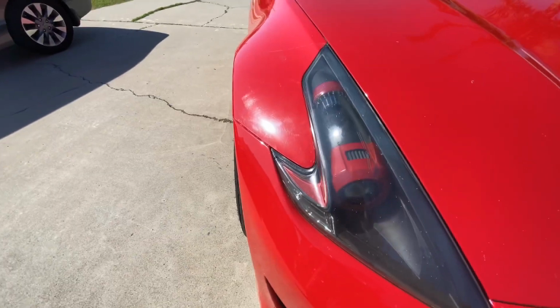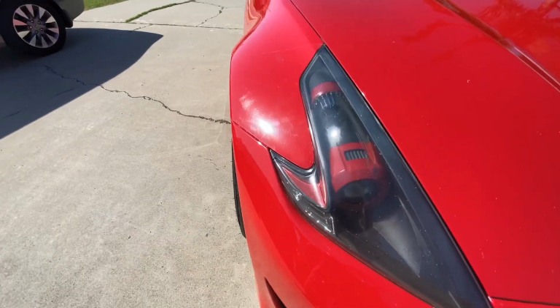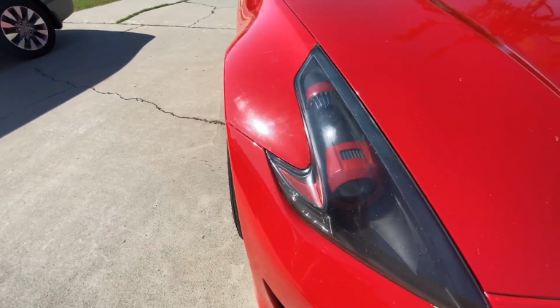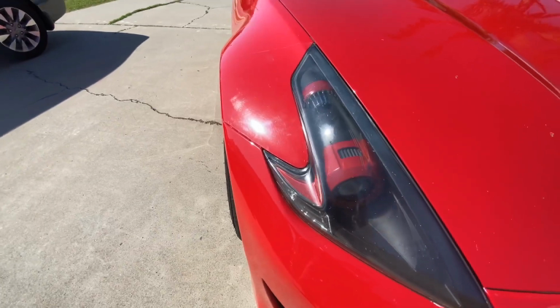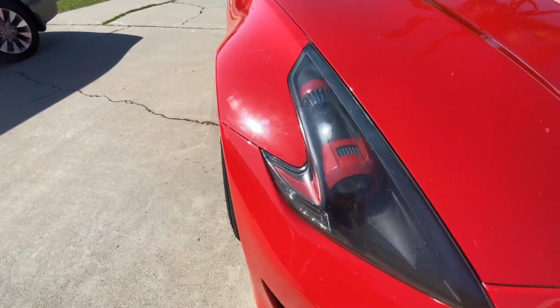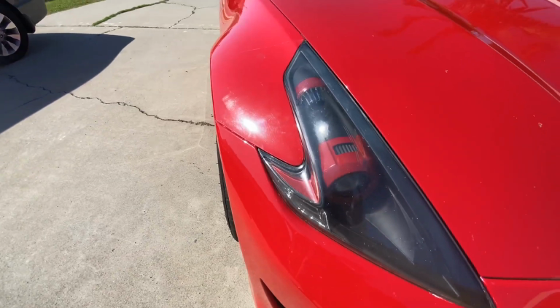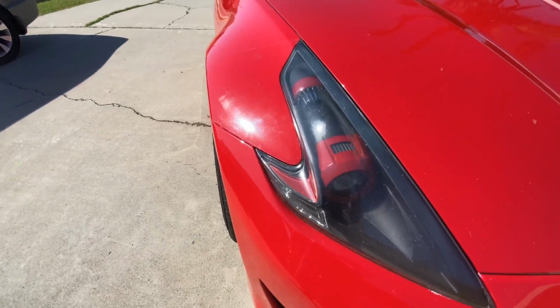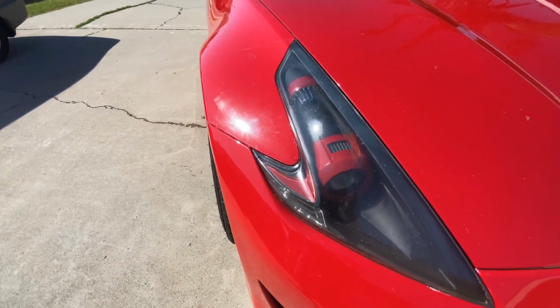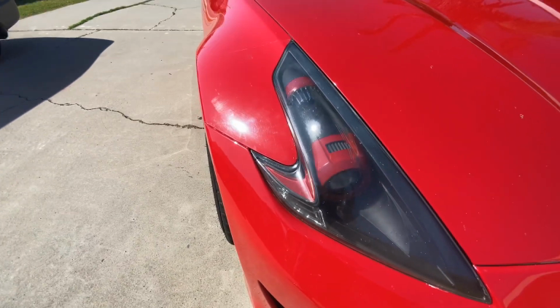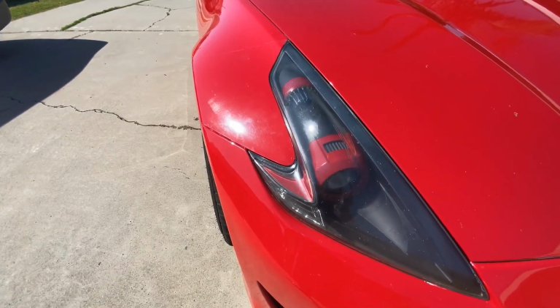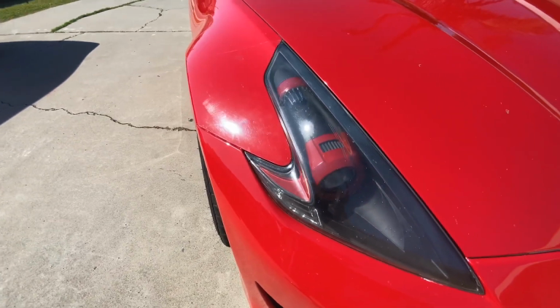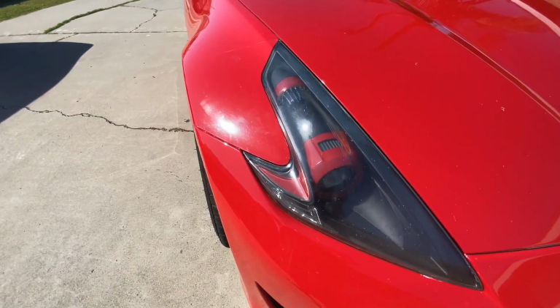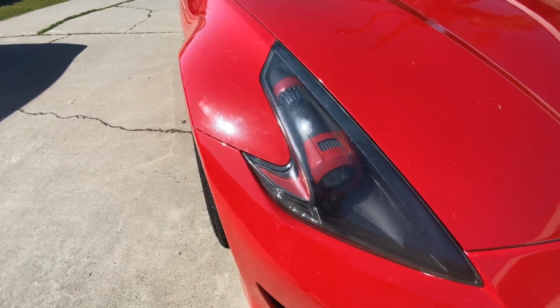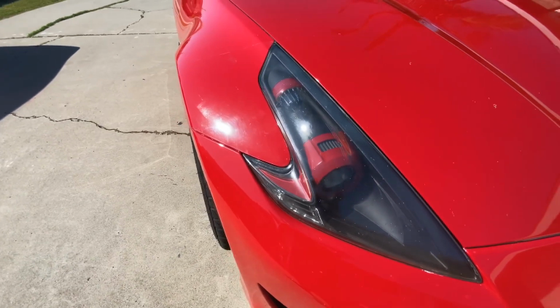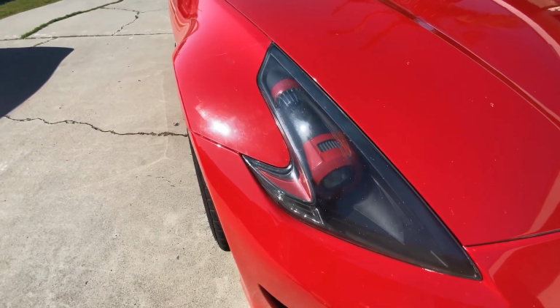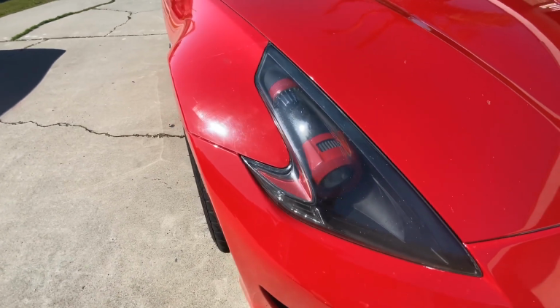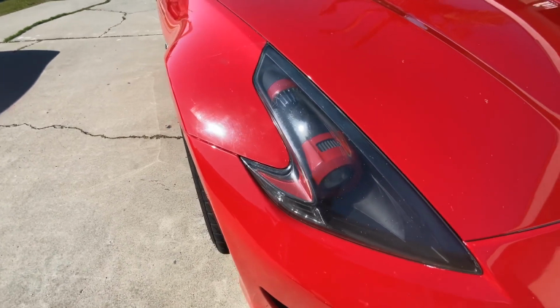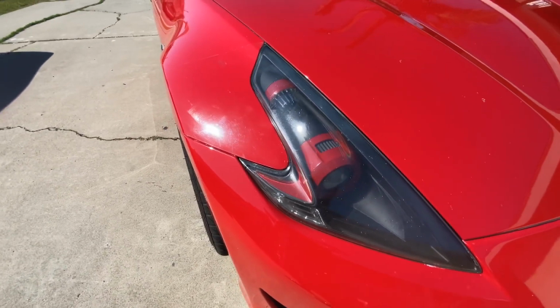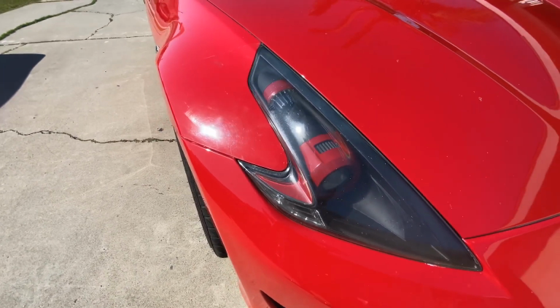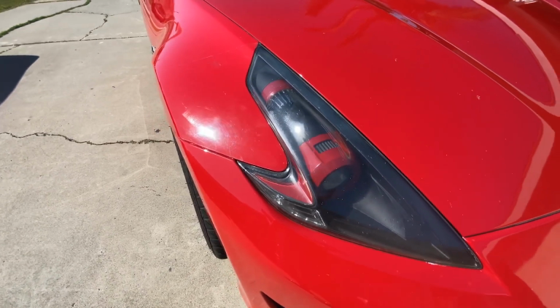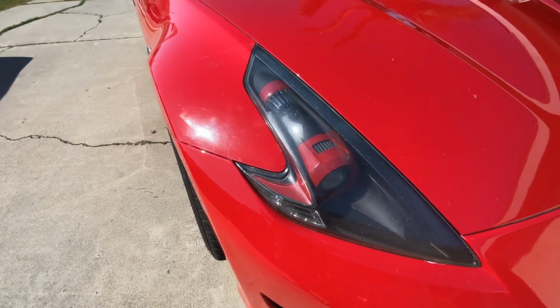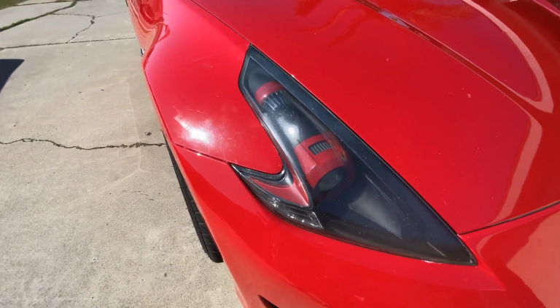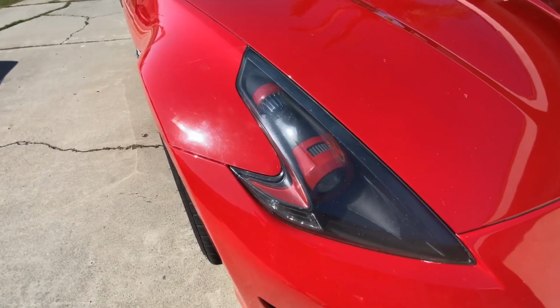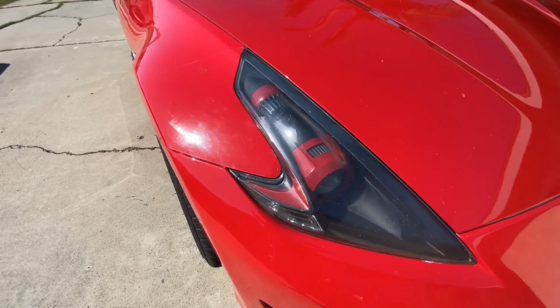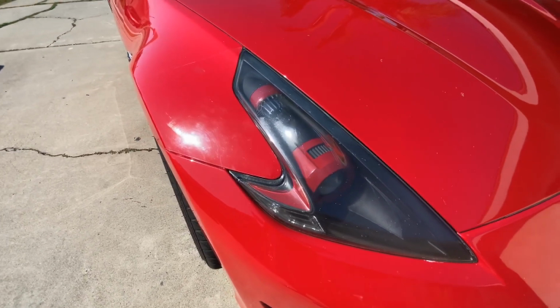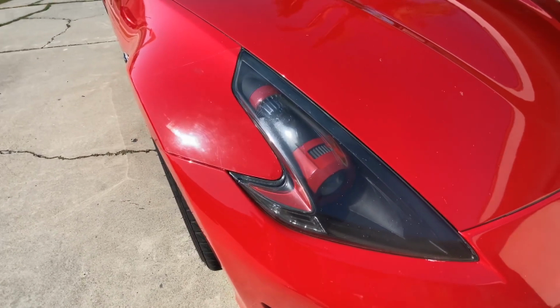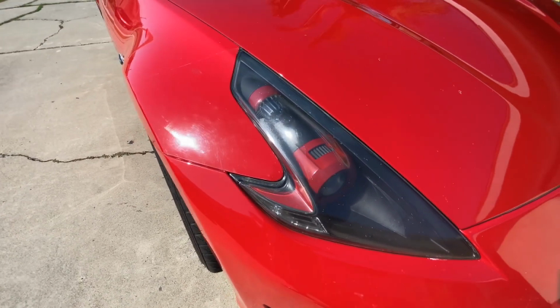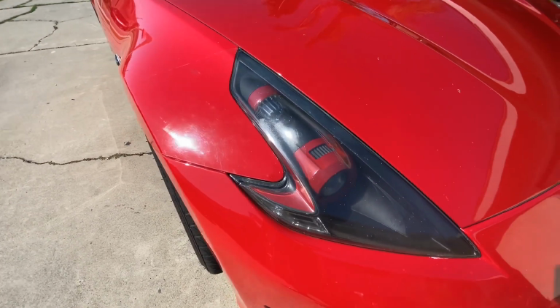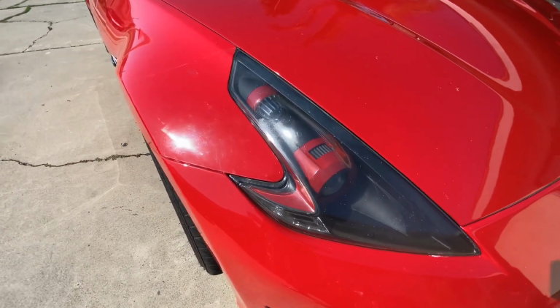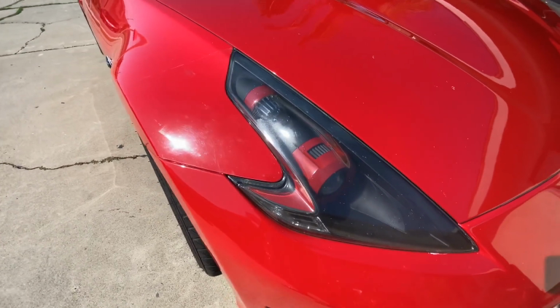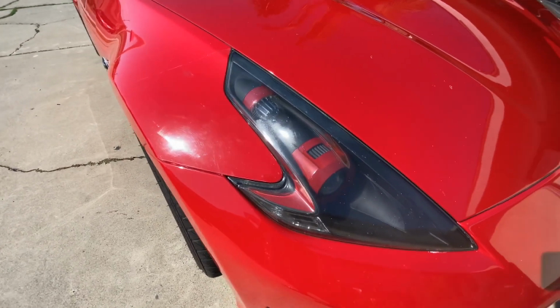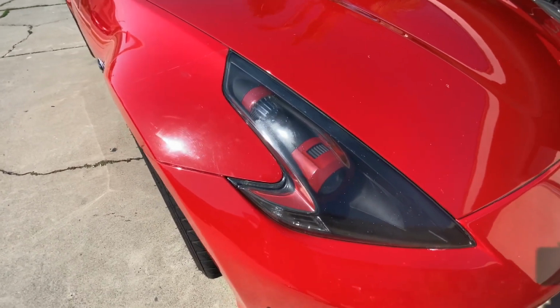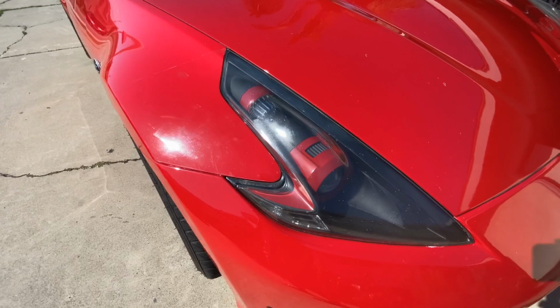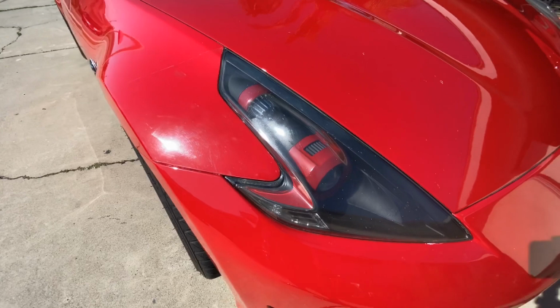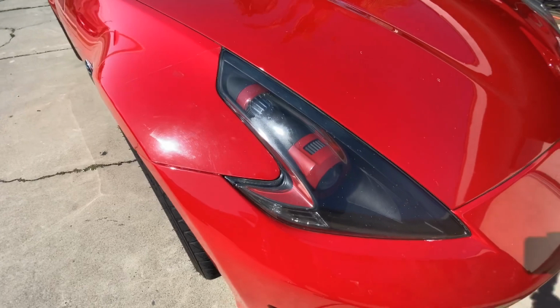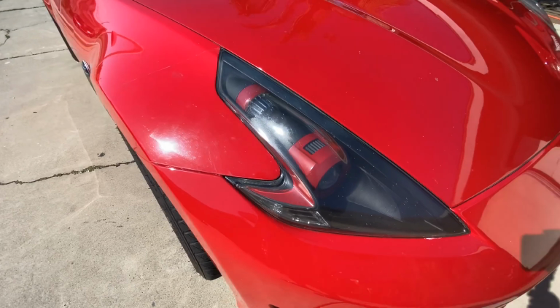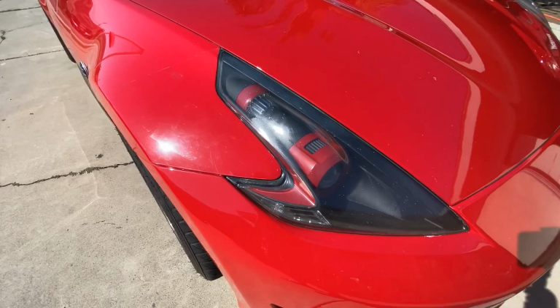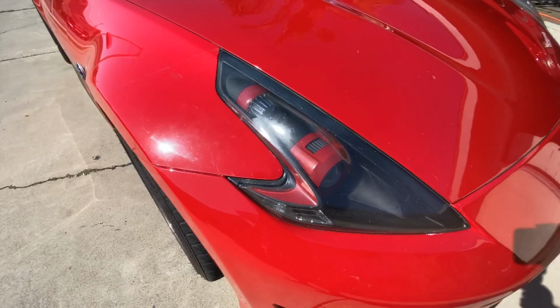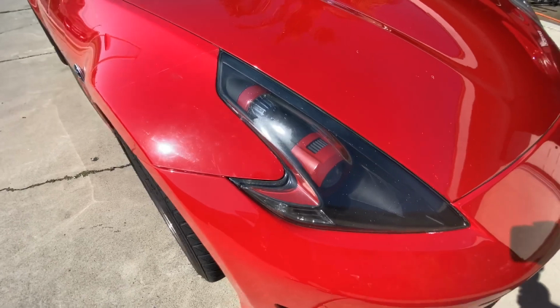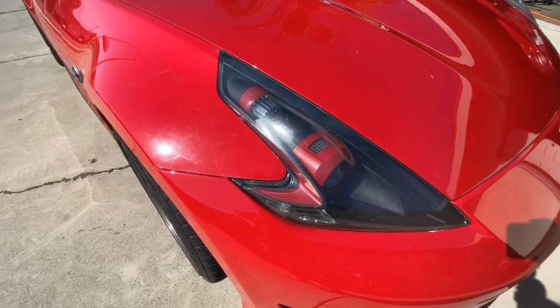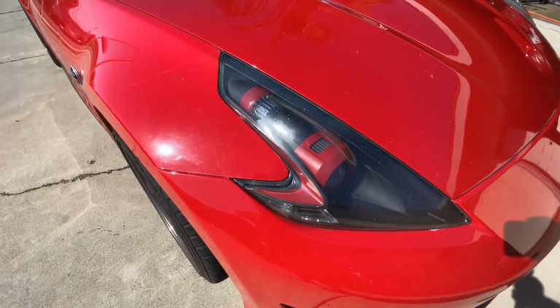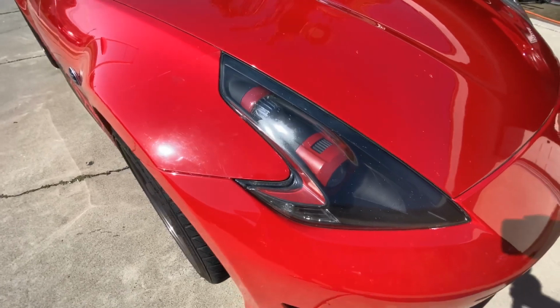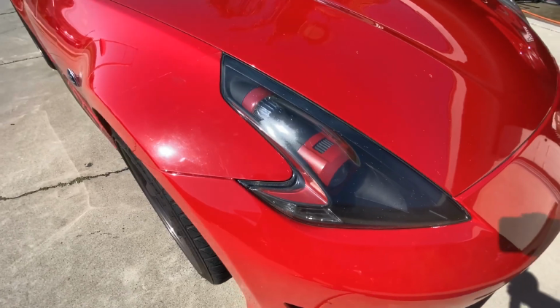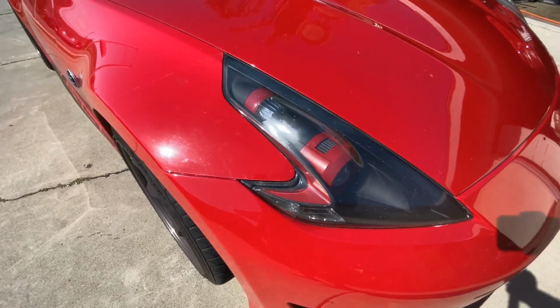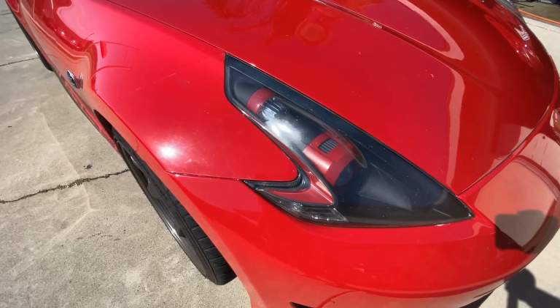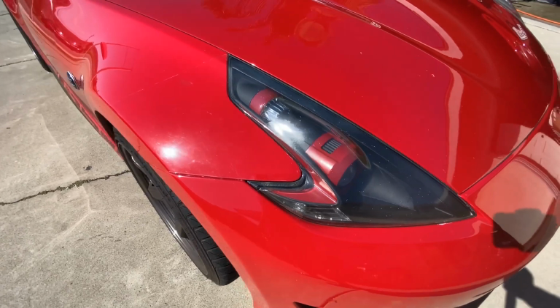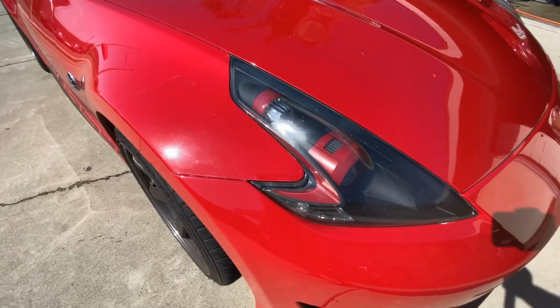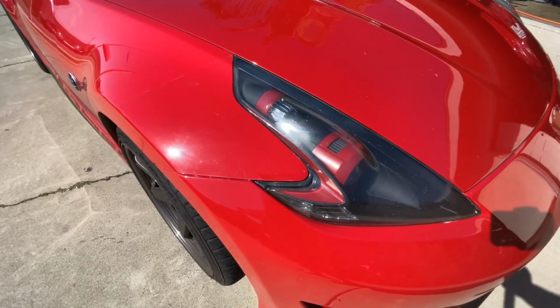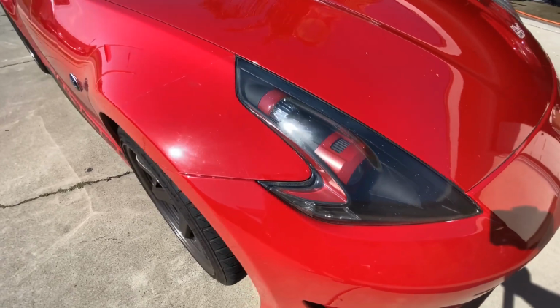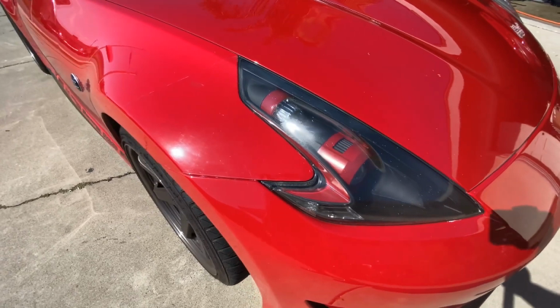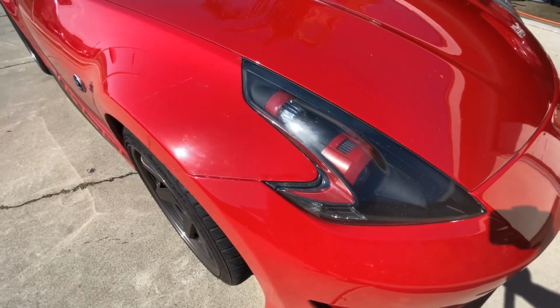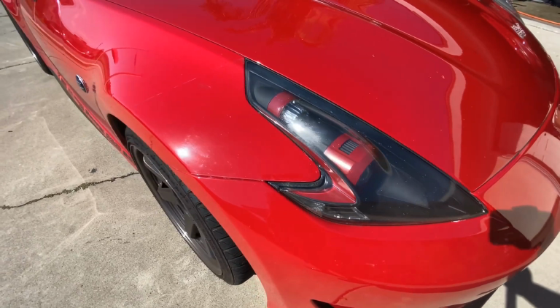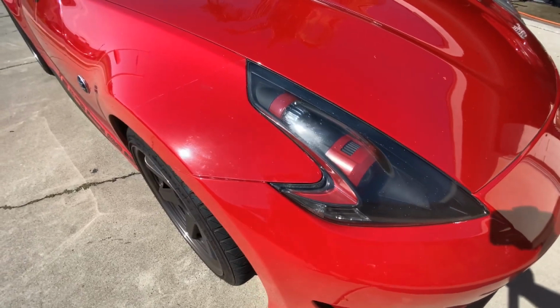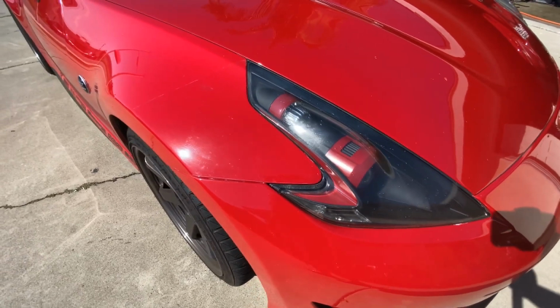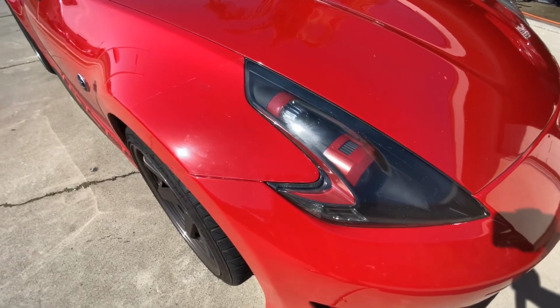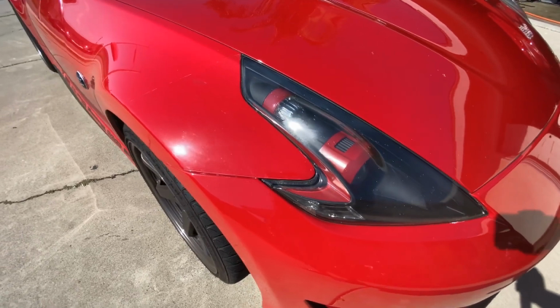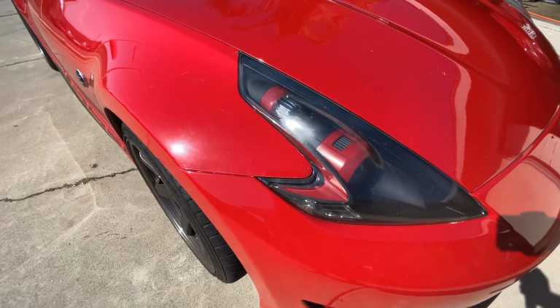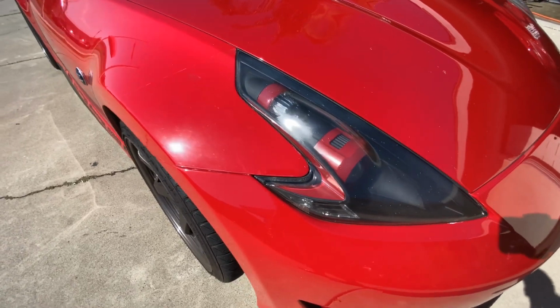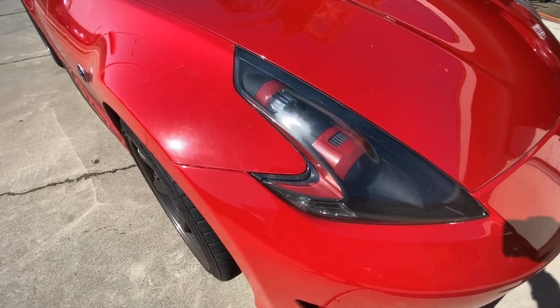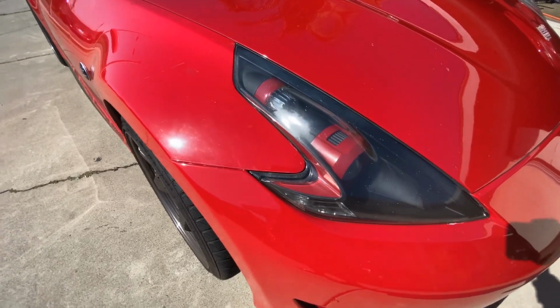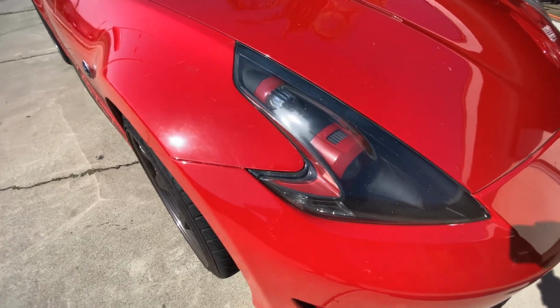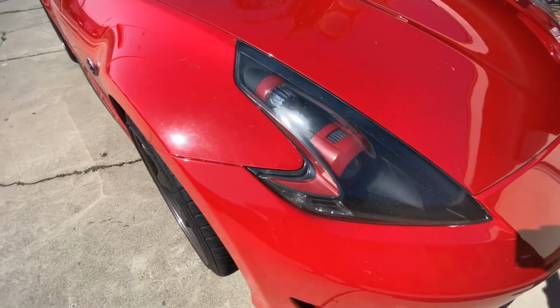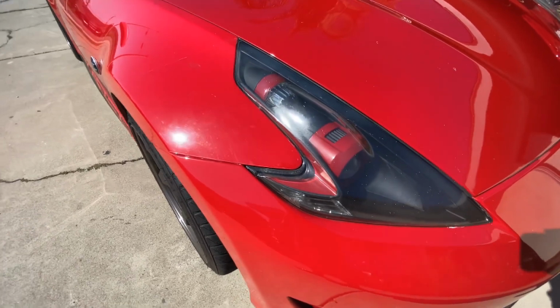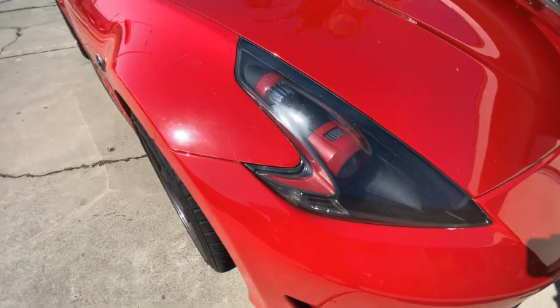I have some custom shaved and color matched headlights, plus the demon eye as well.